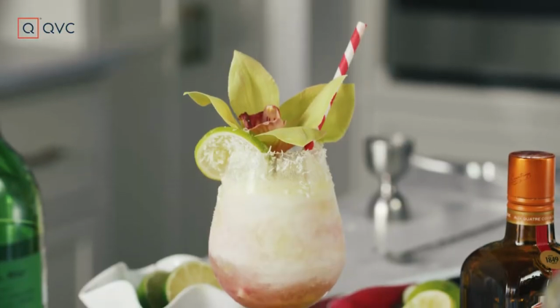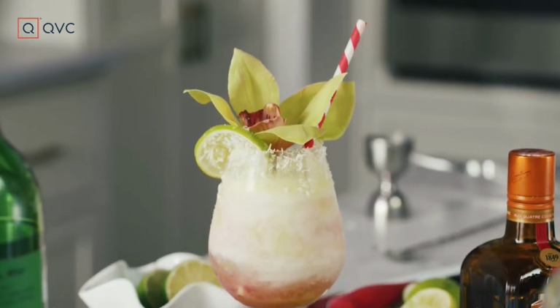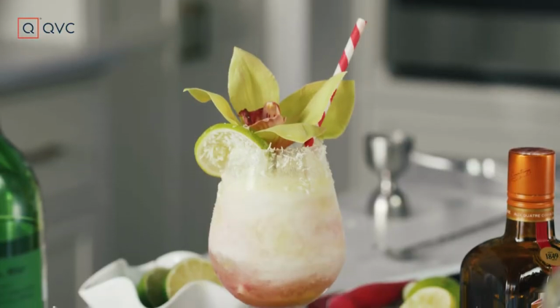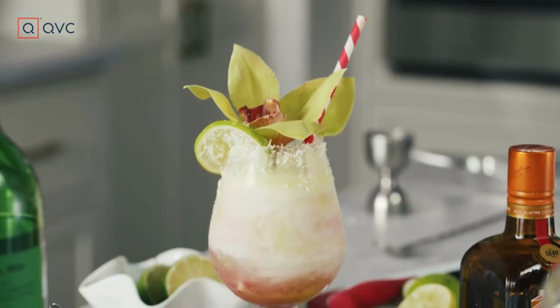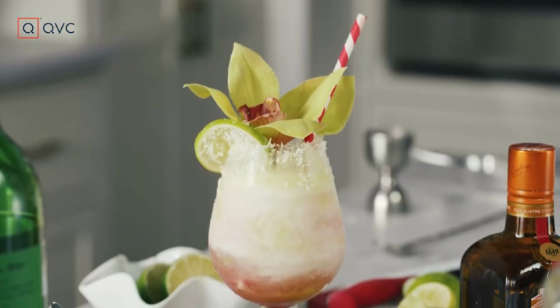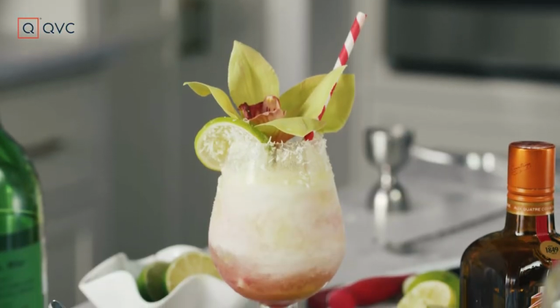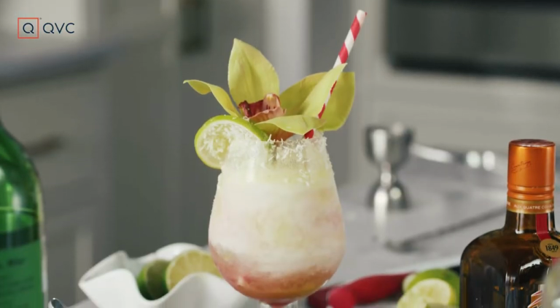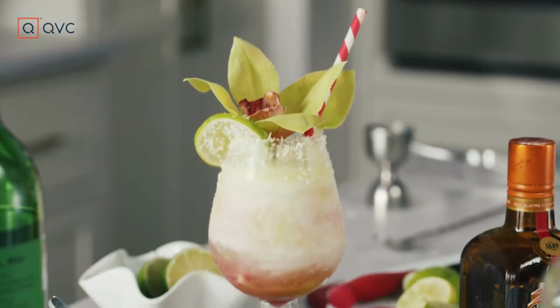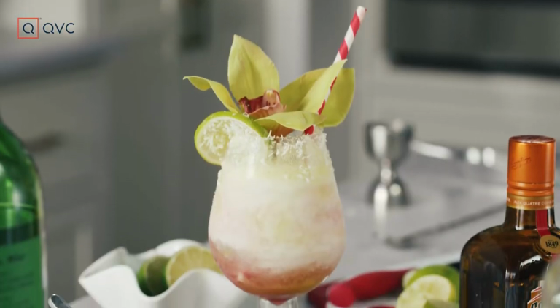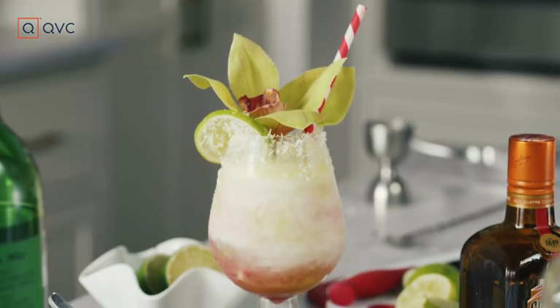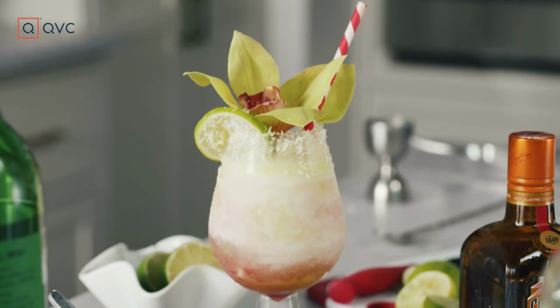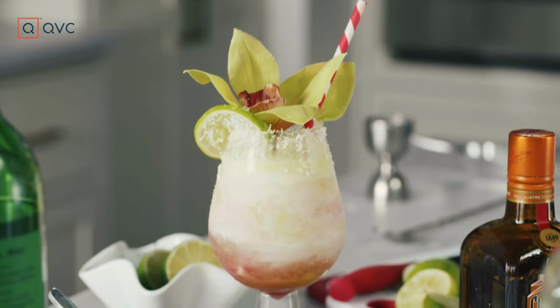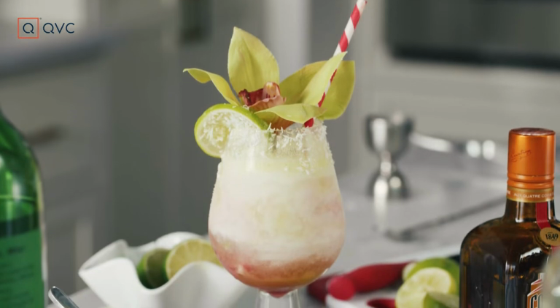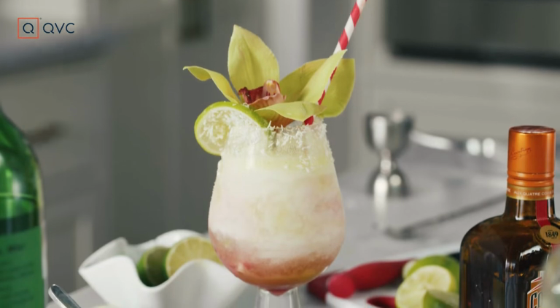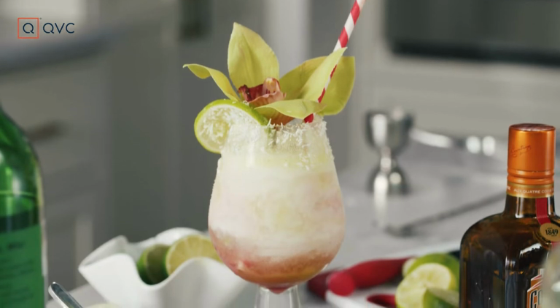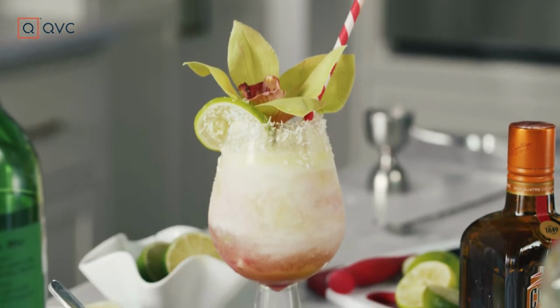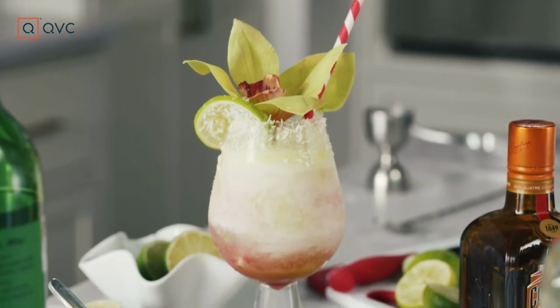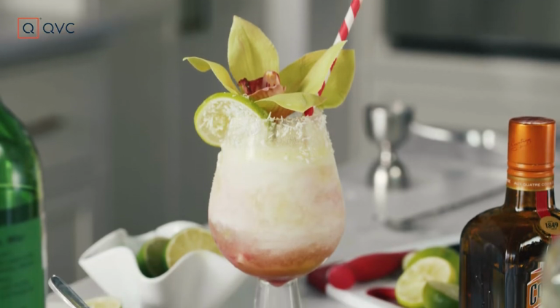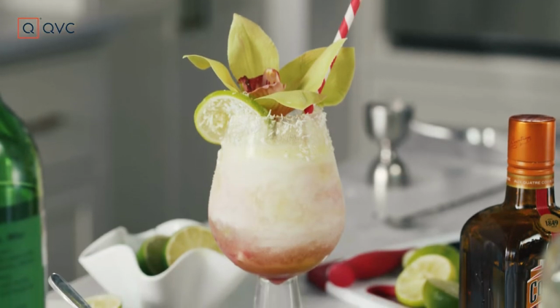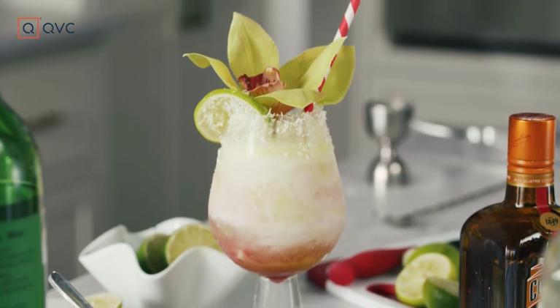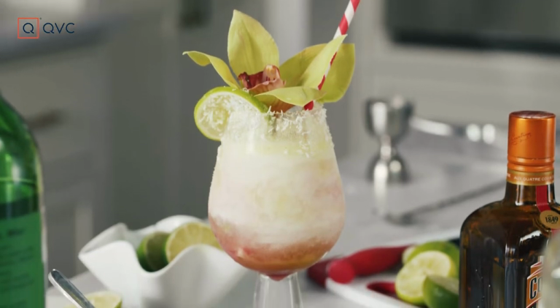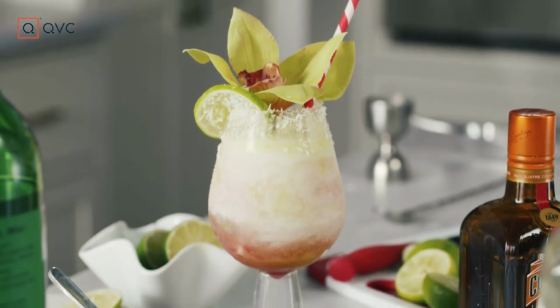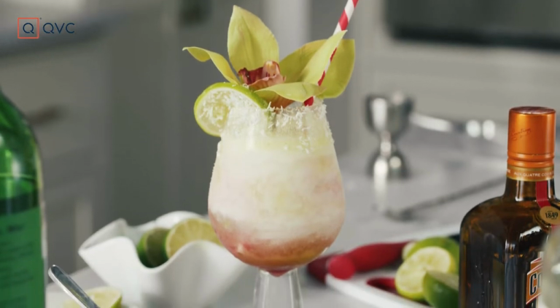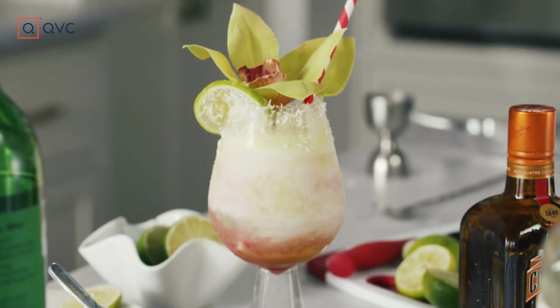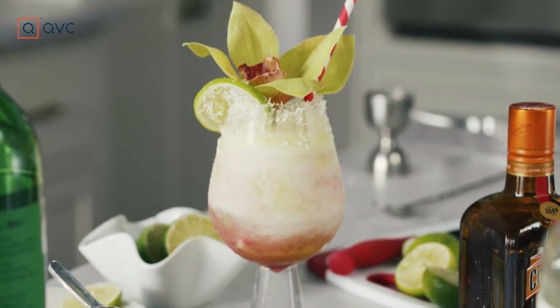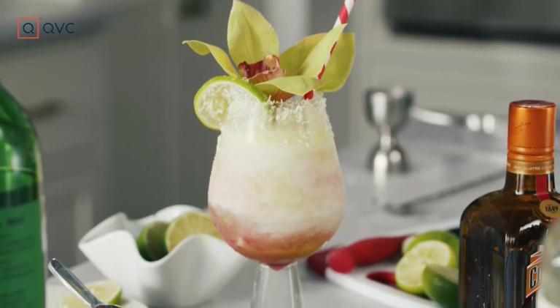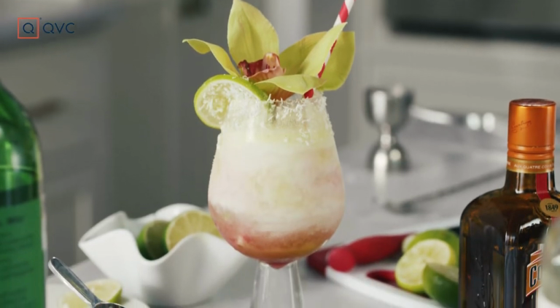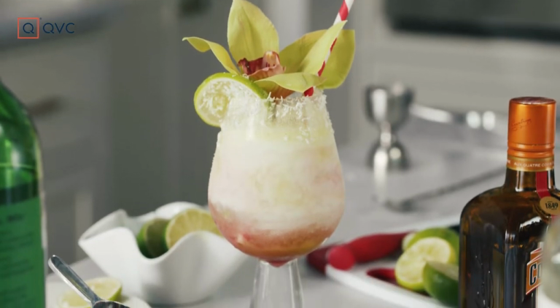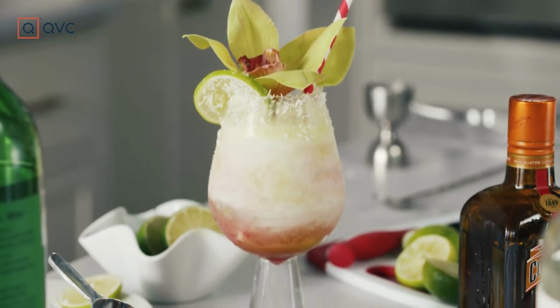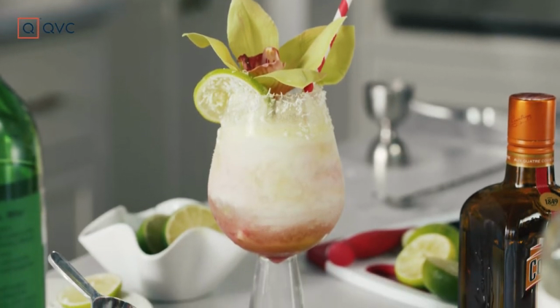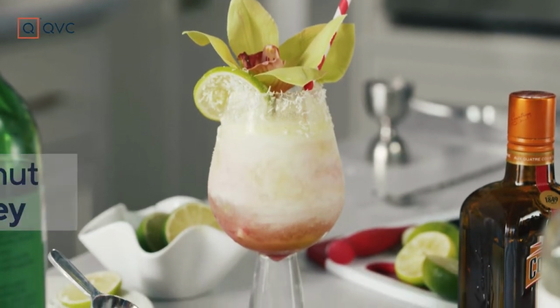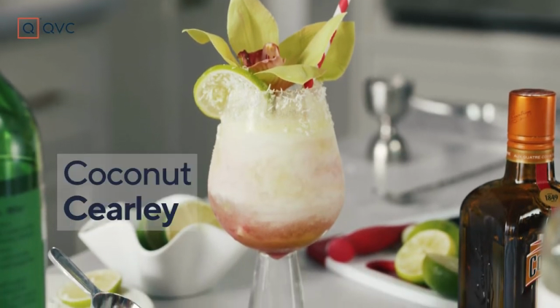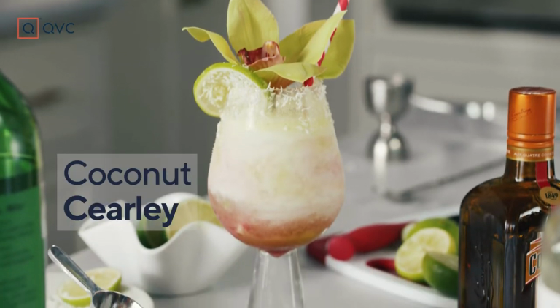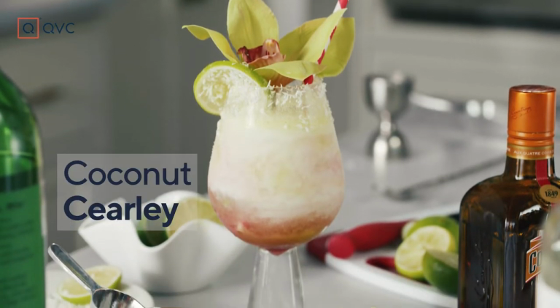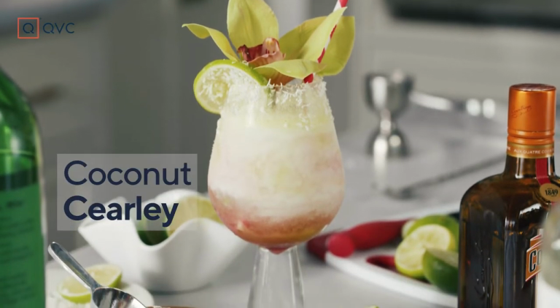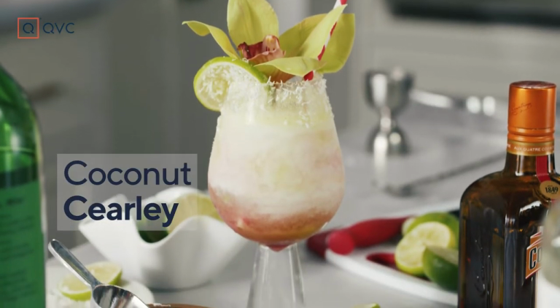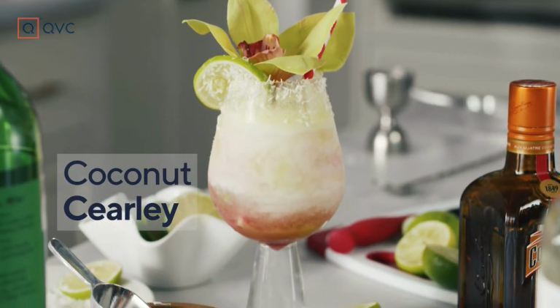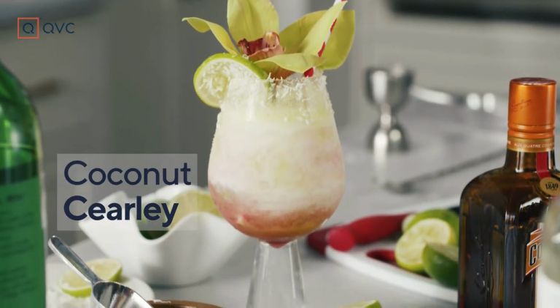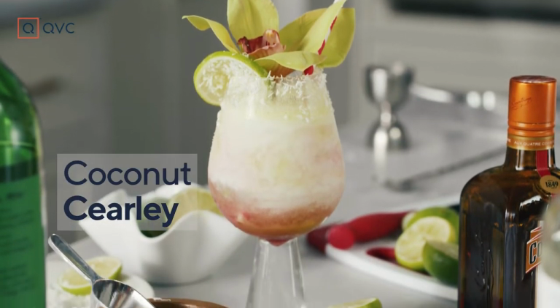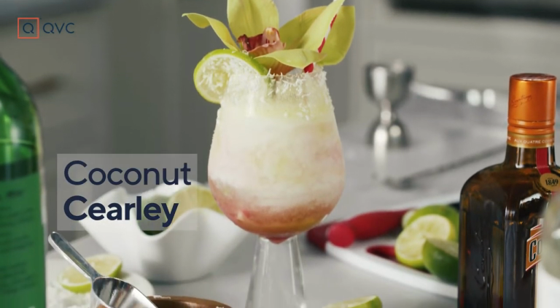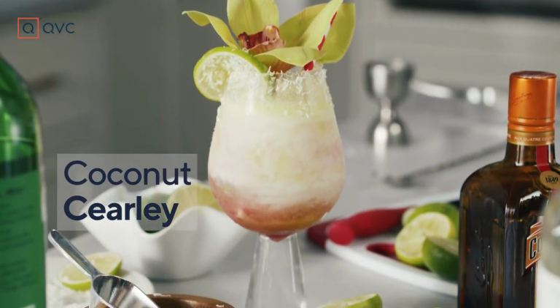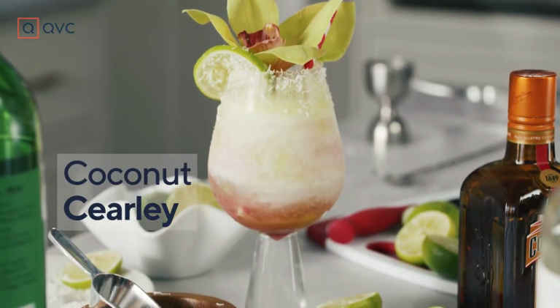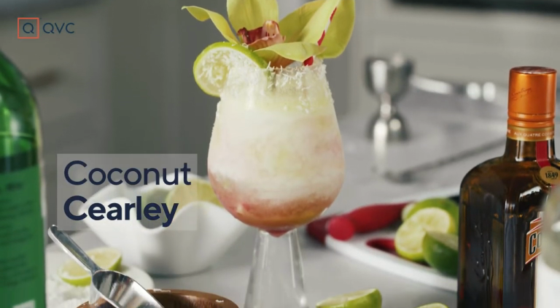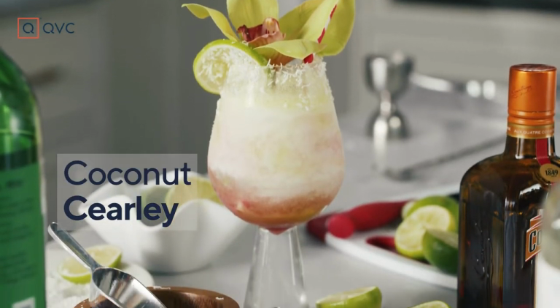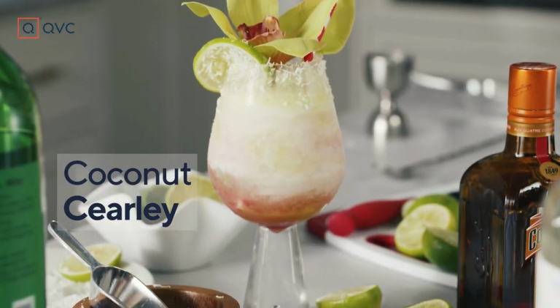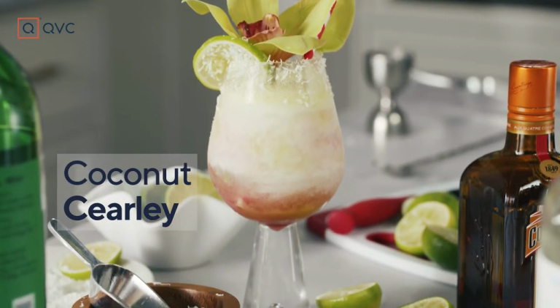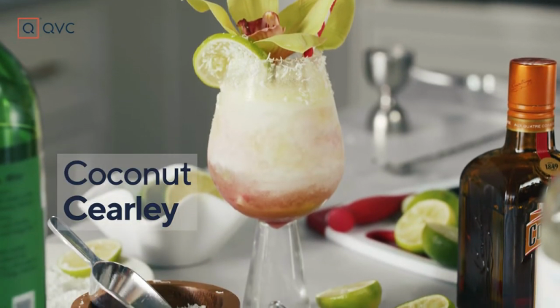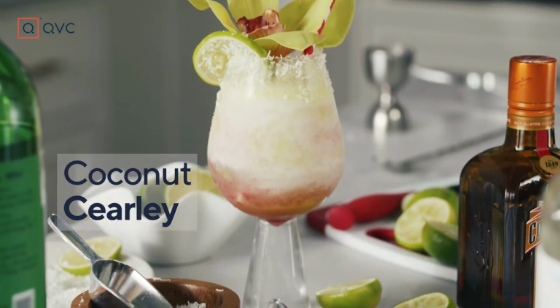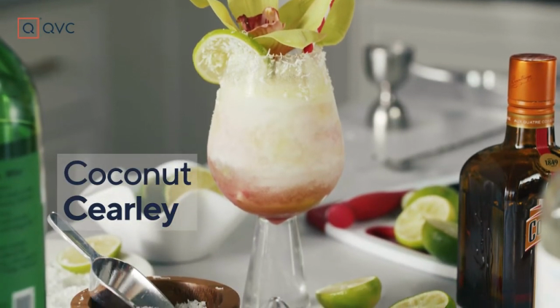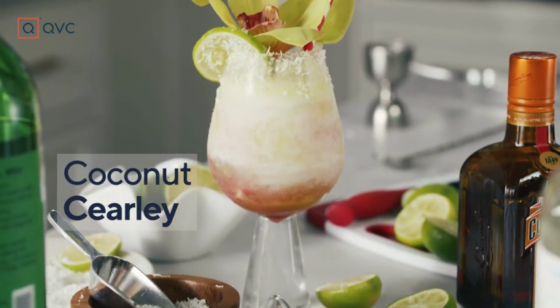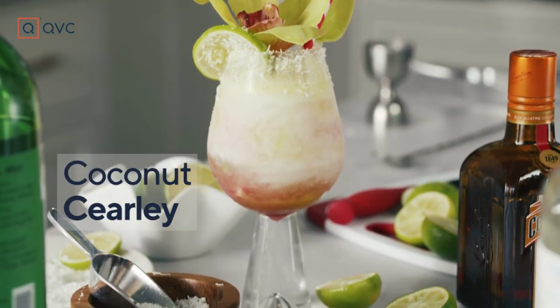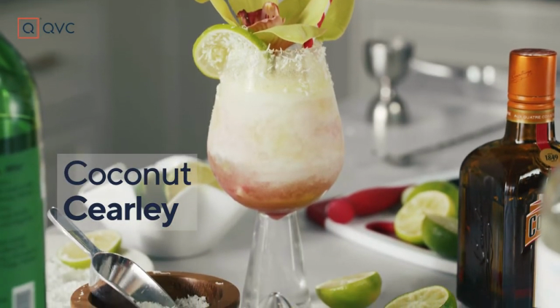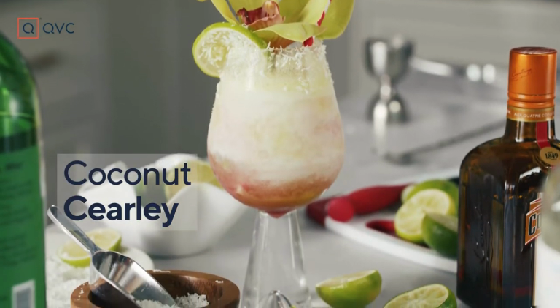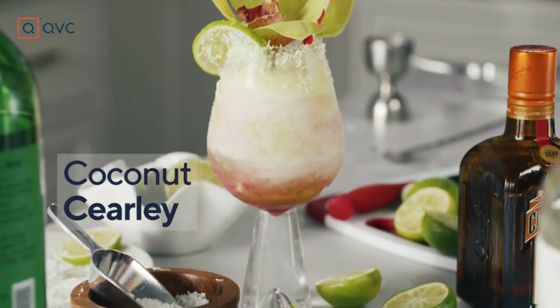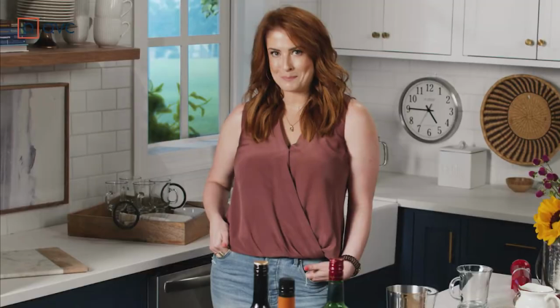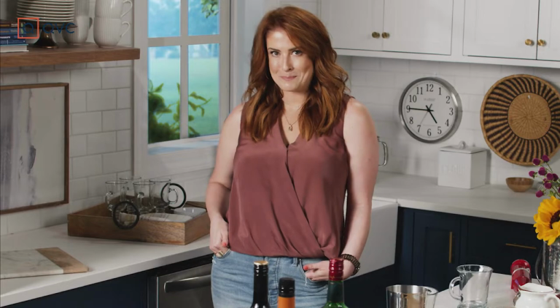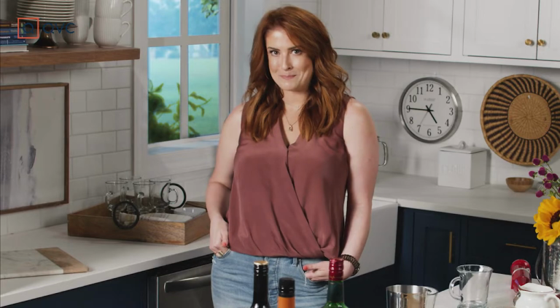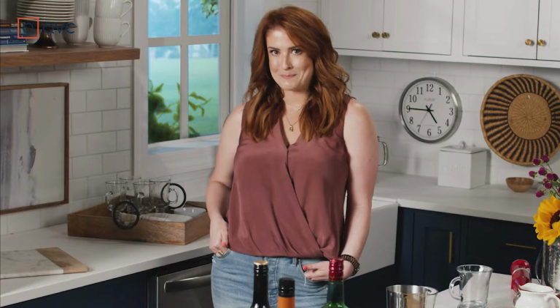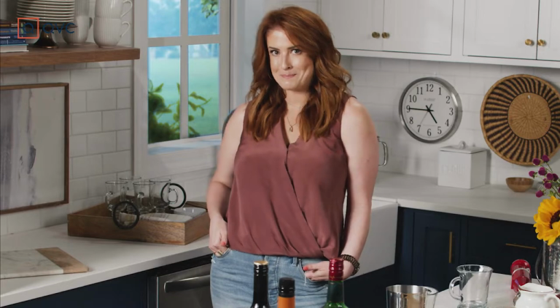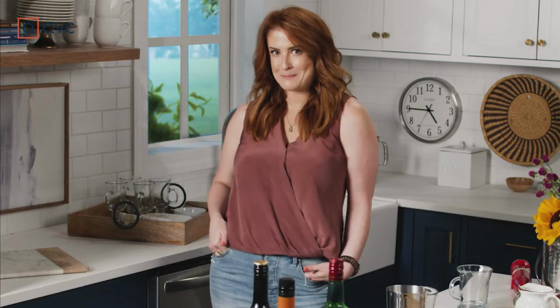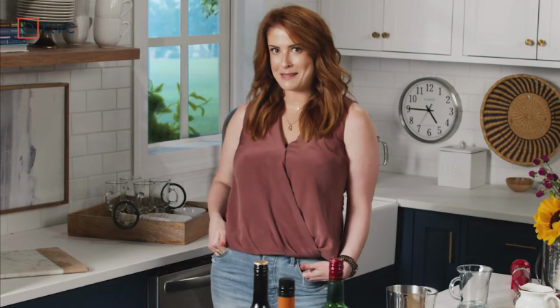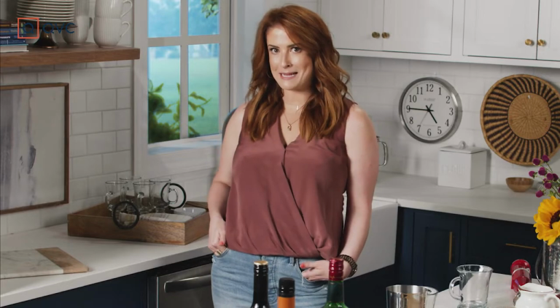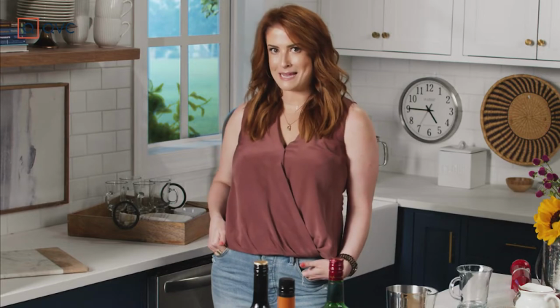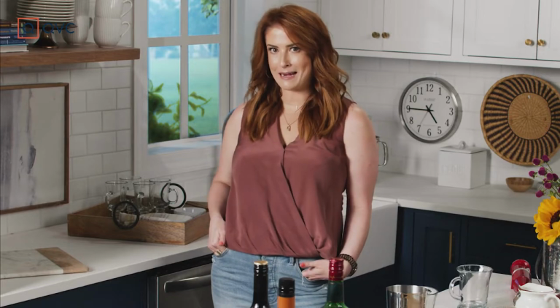Last Mix It, that creamy coconut margarita — Ann M on Facebook called it a coconut Carolee. Thanks Ann!